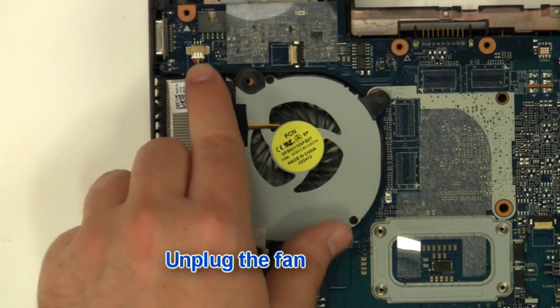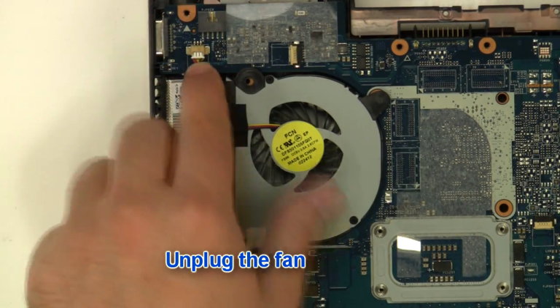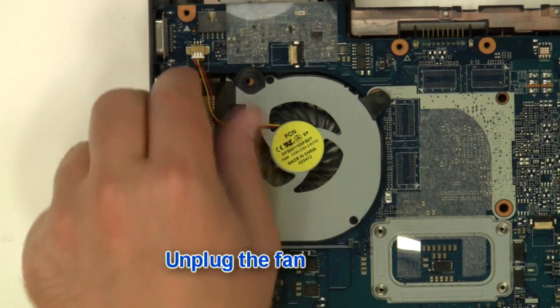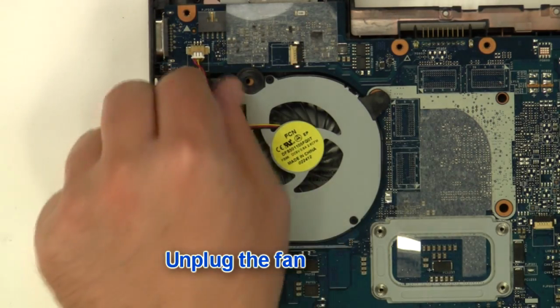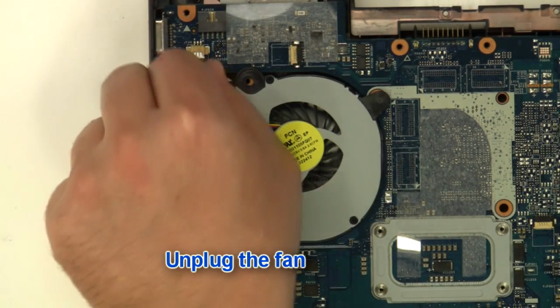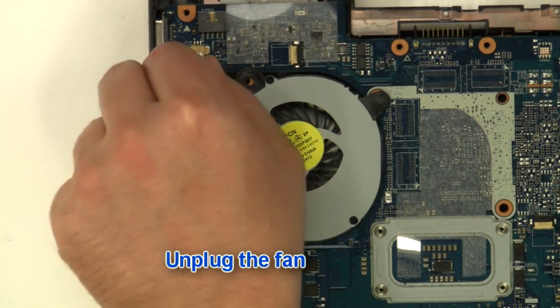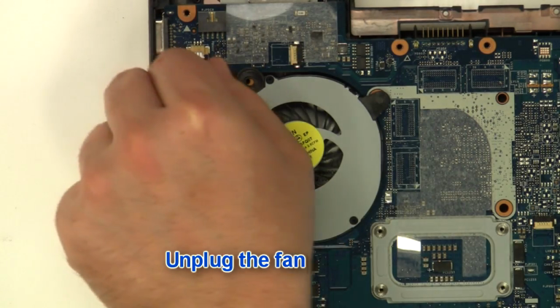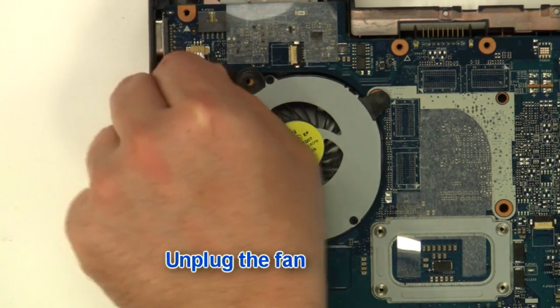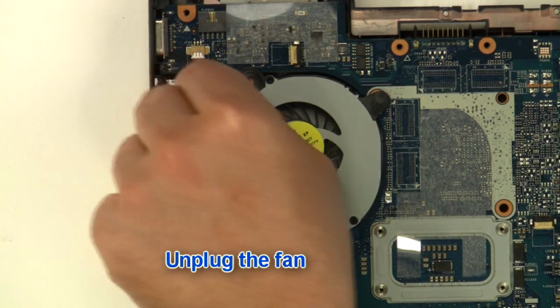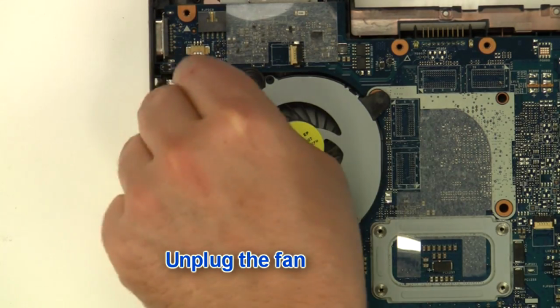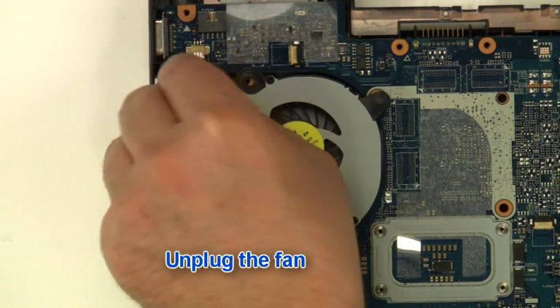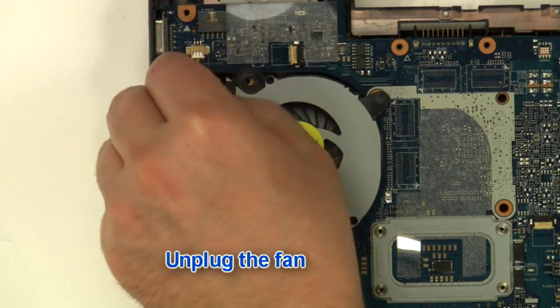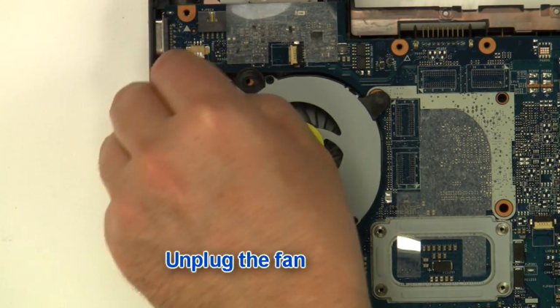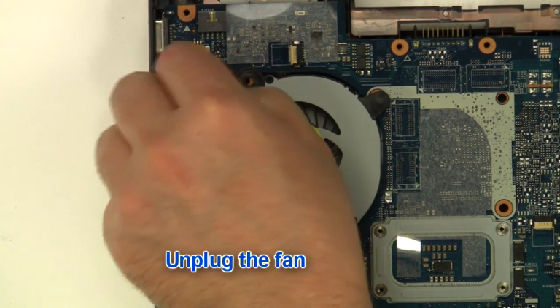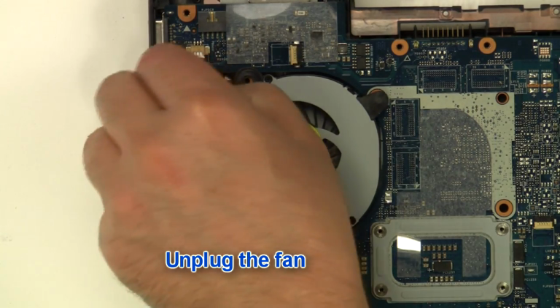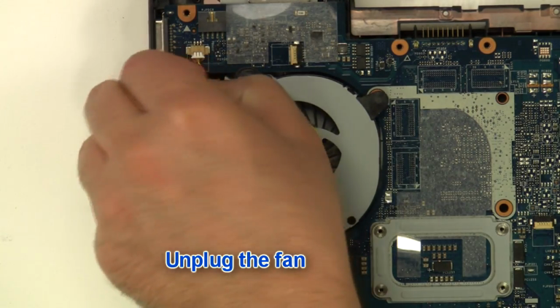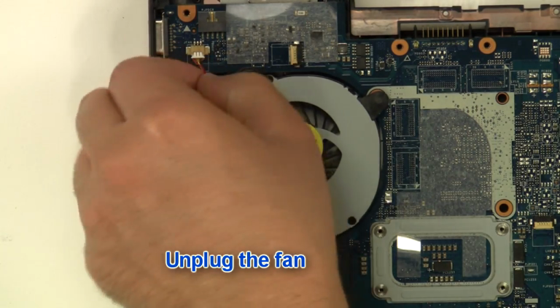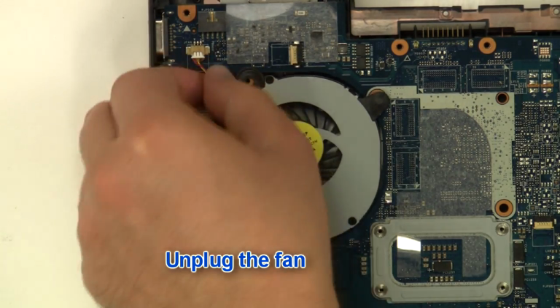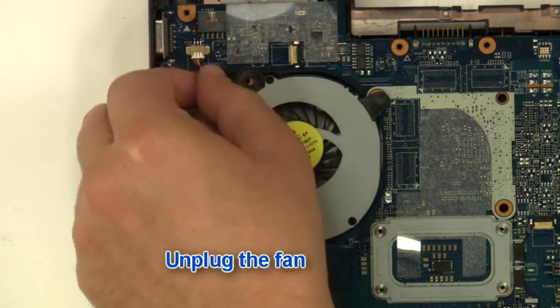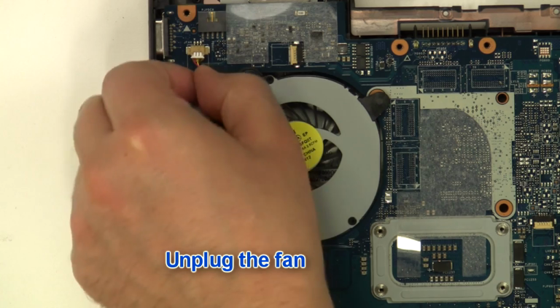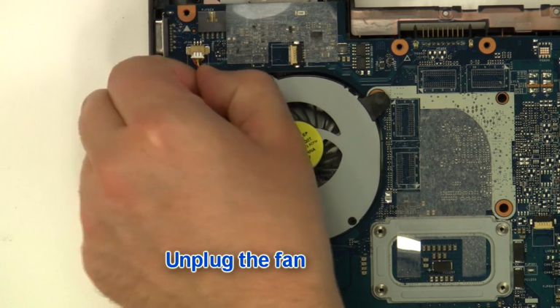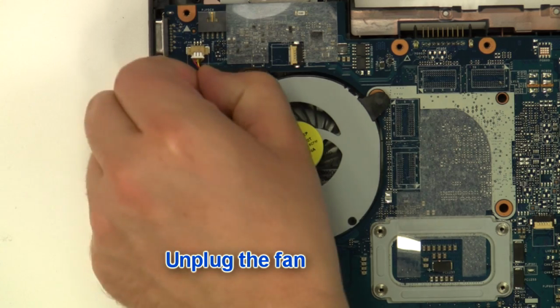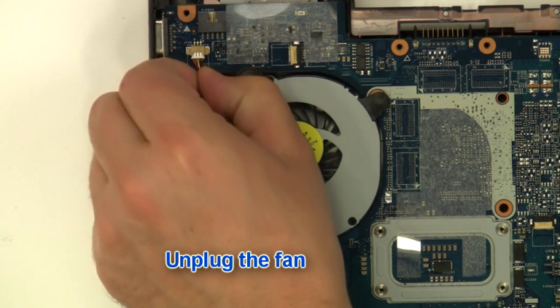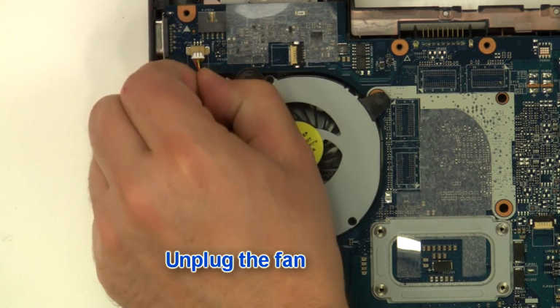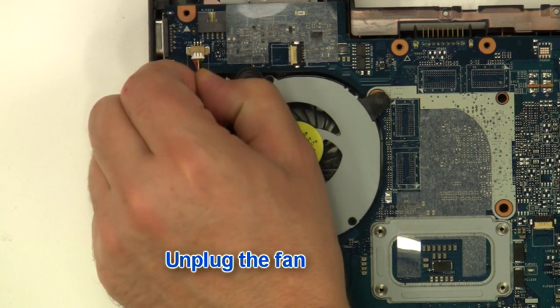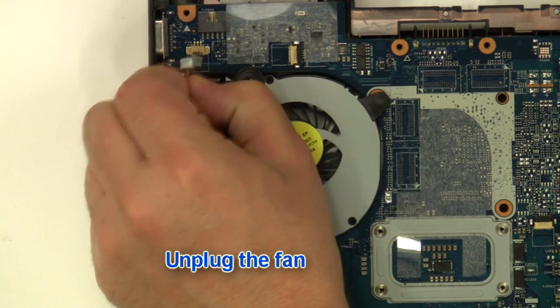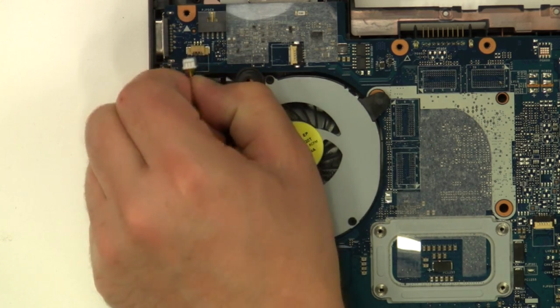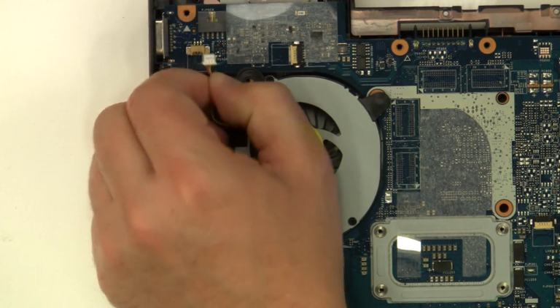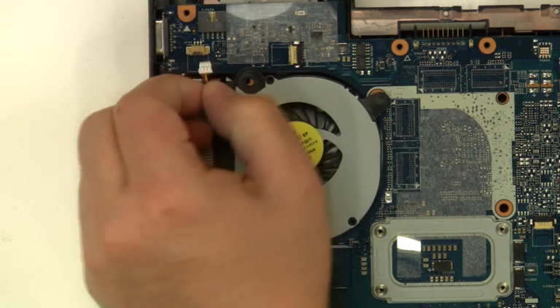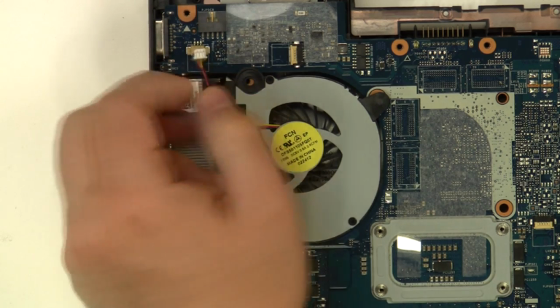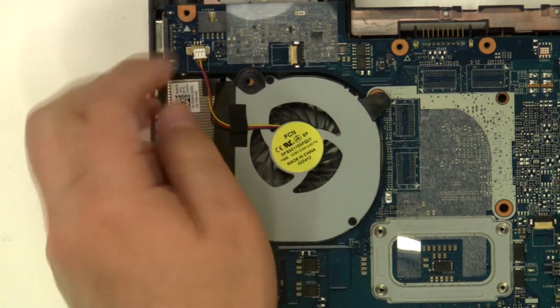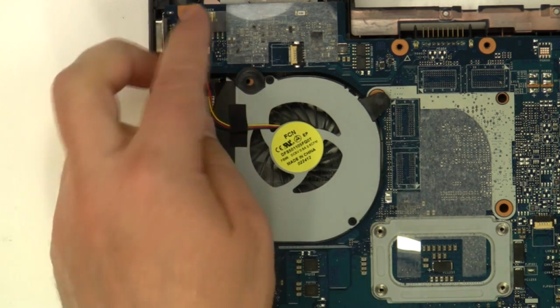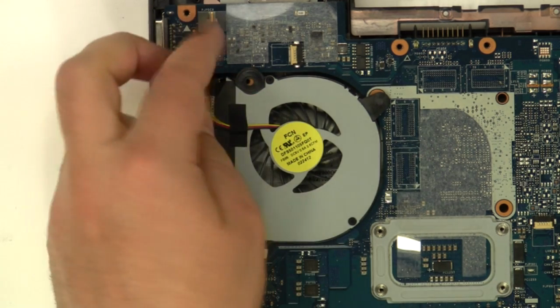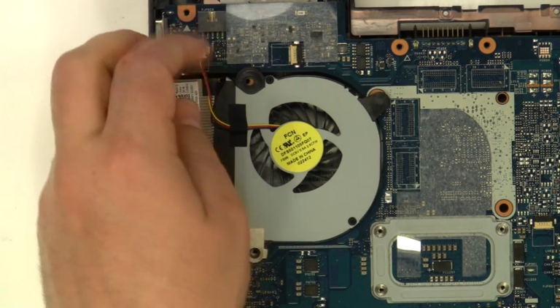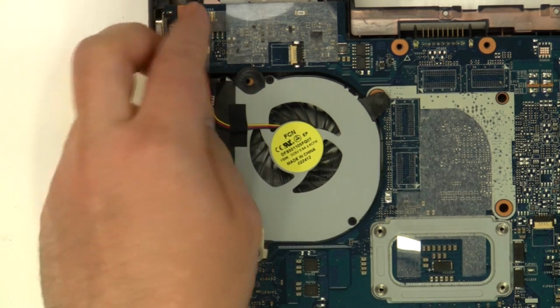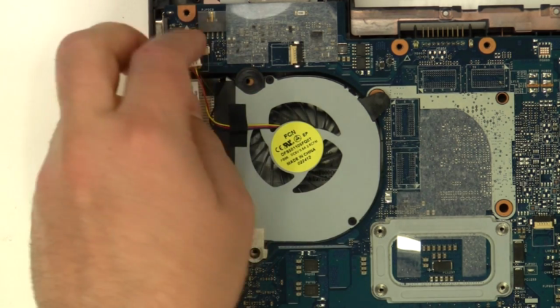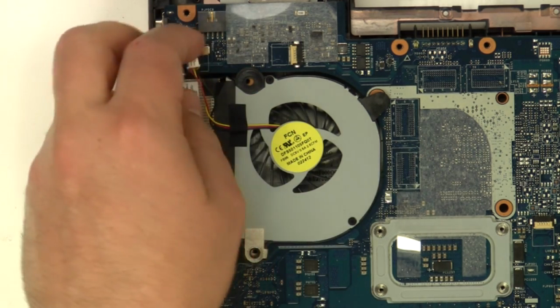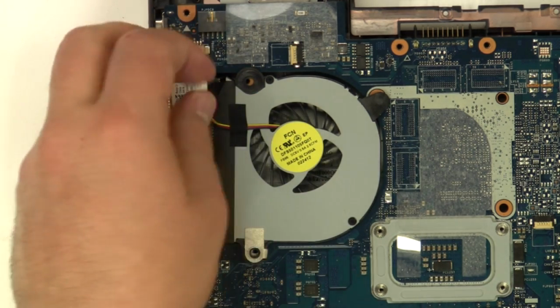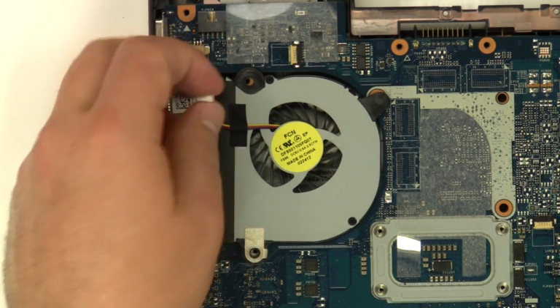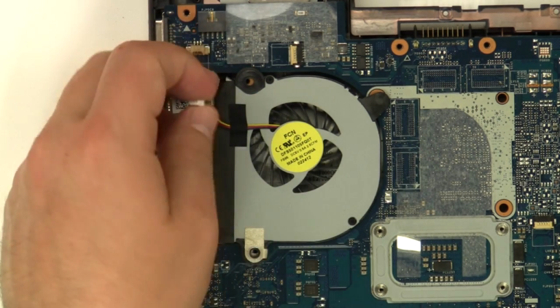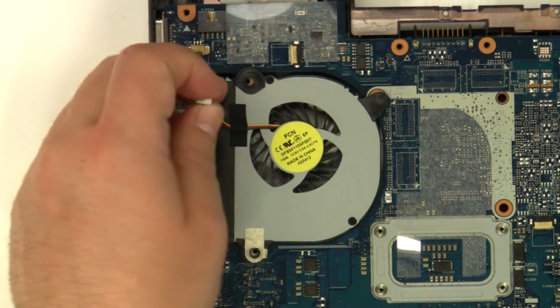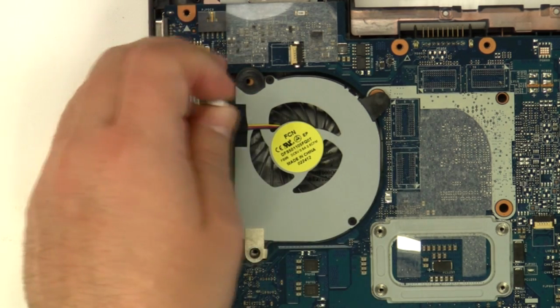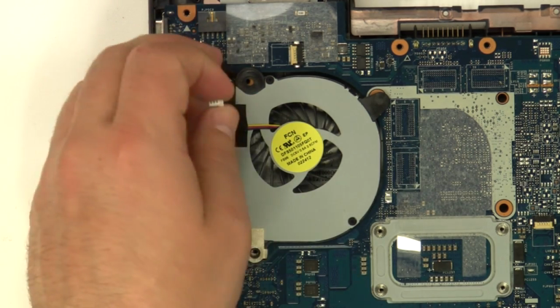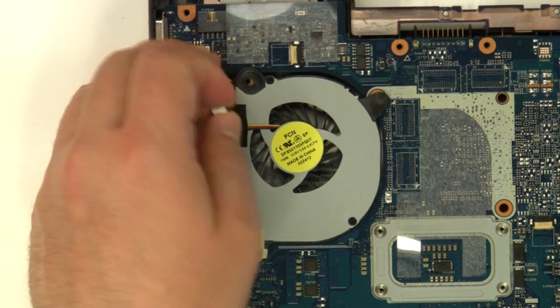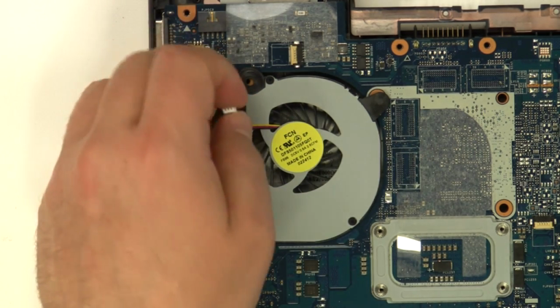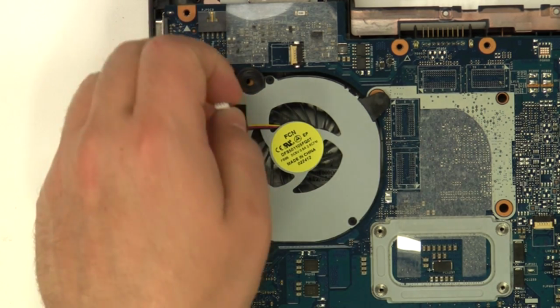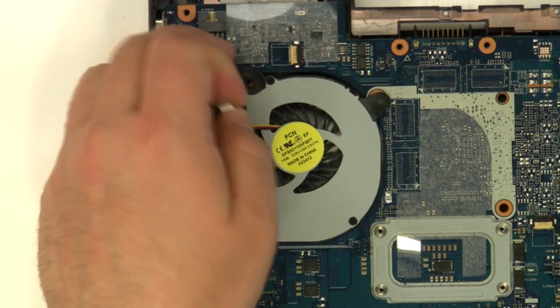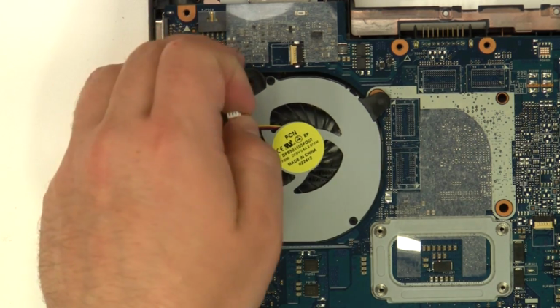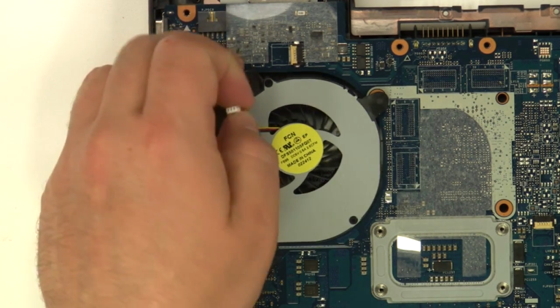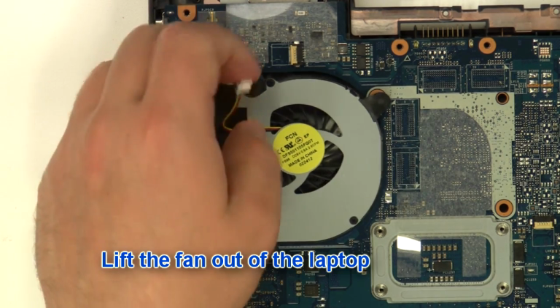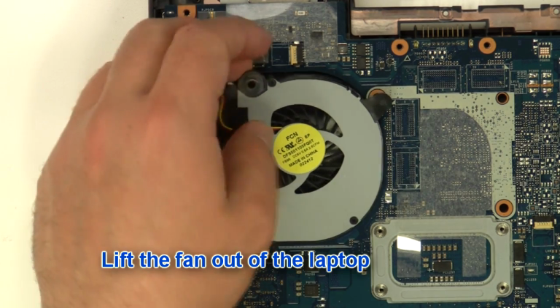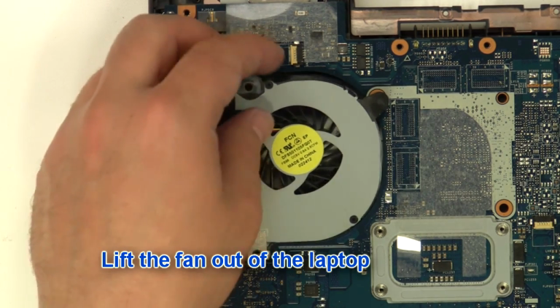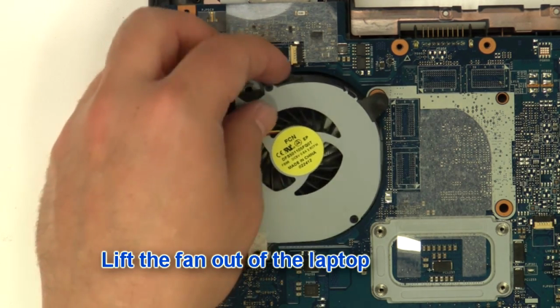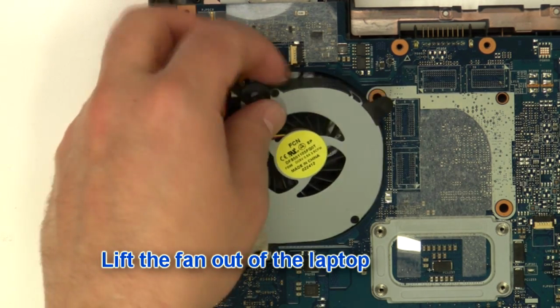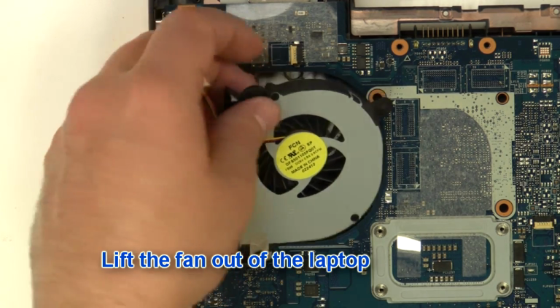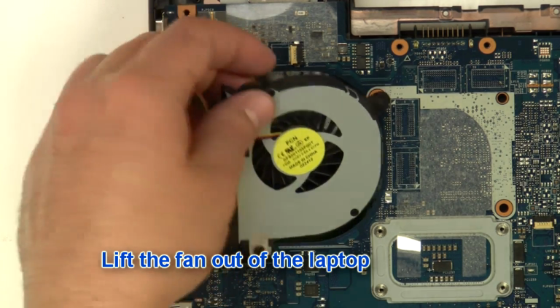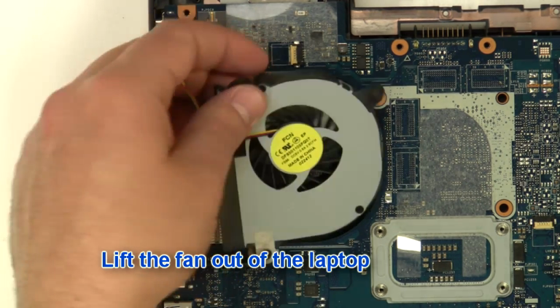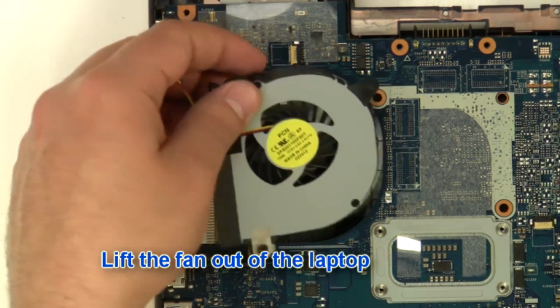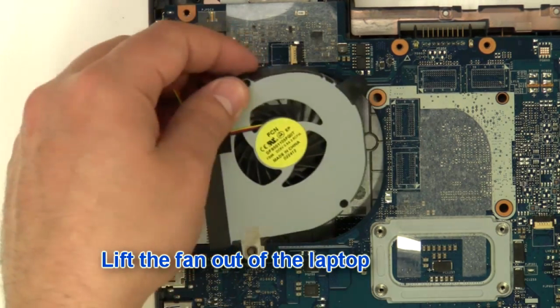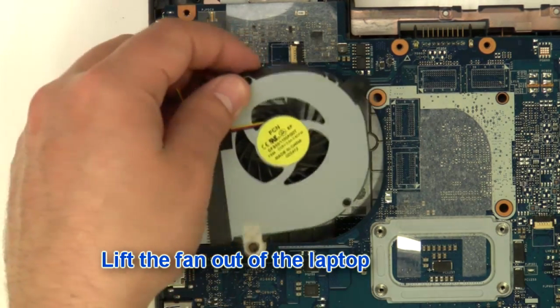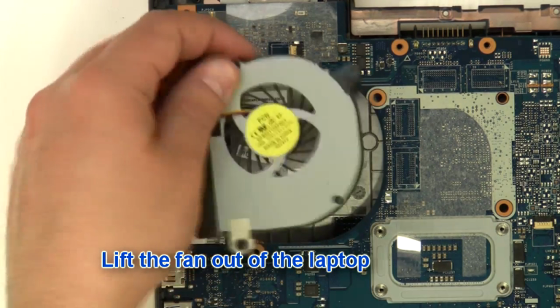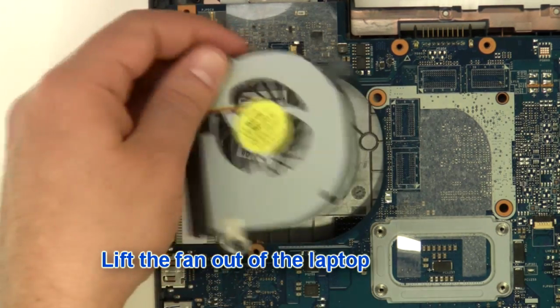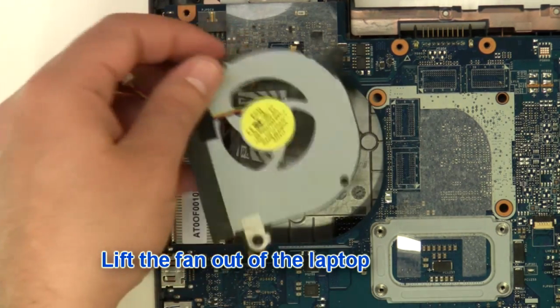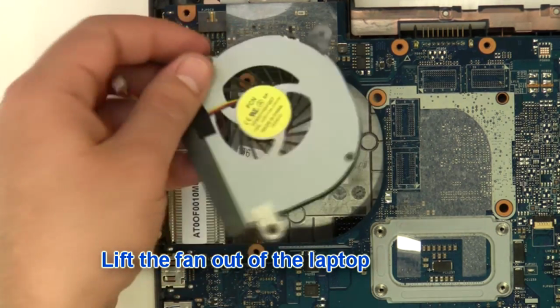Unplug the fan. Remove the fan from the laptop.